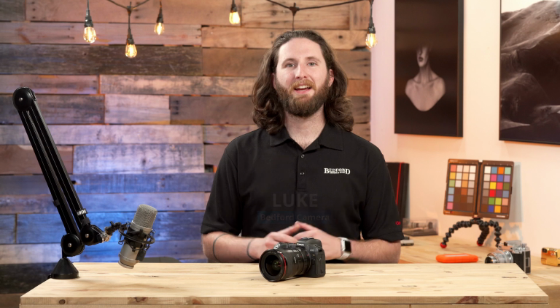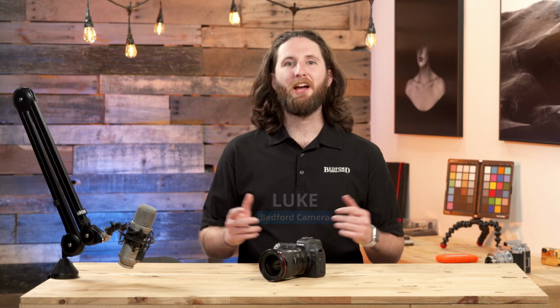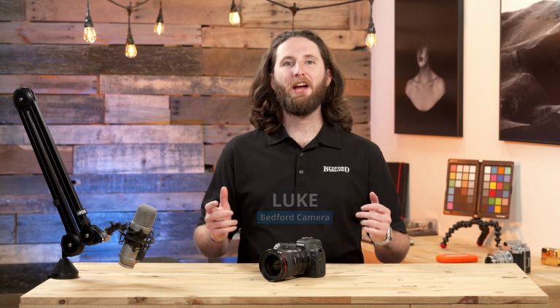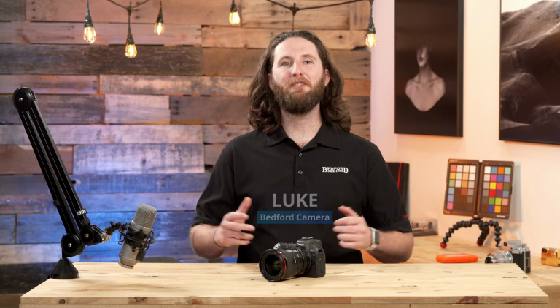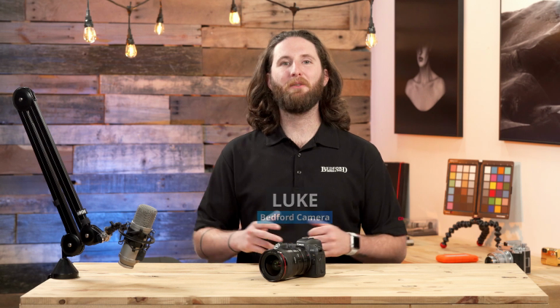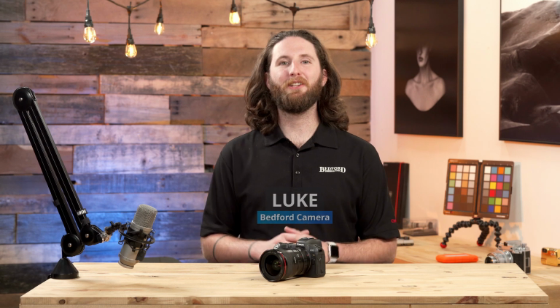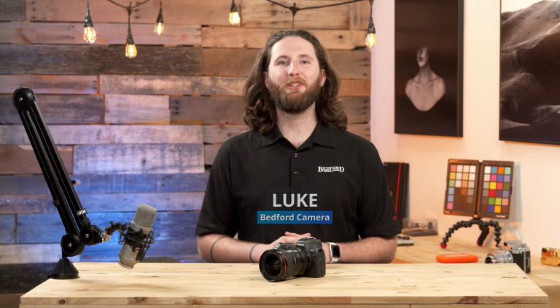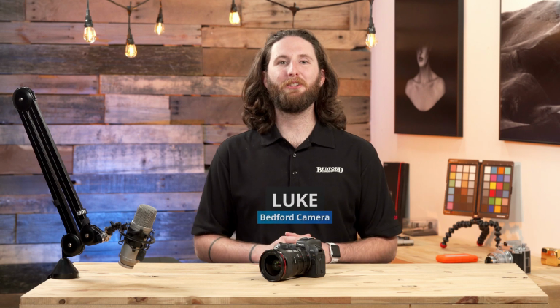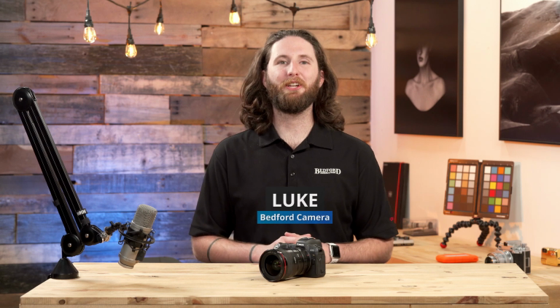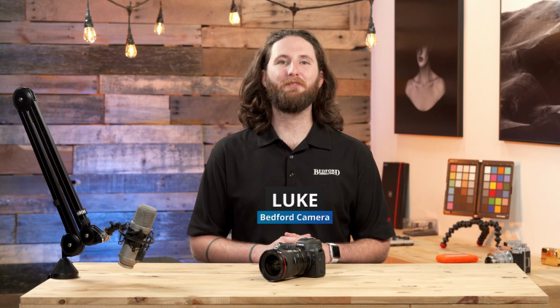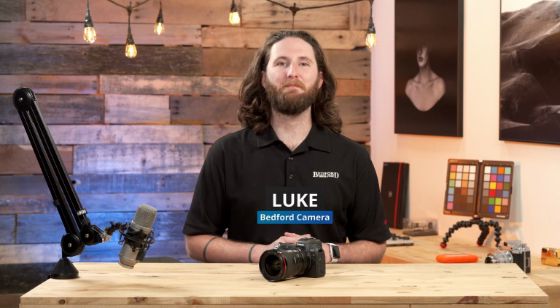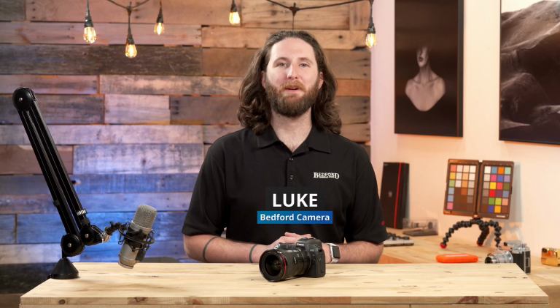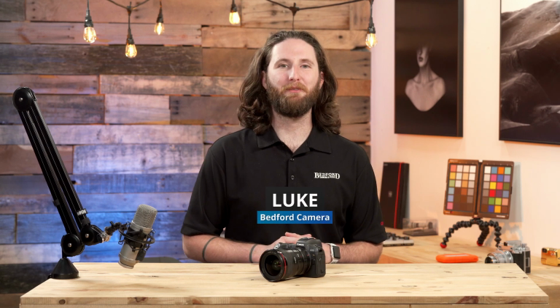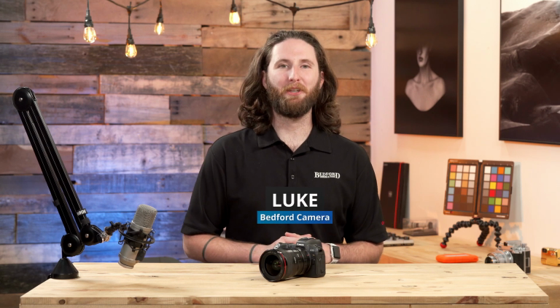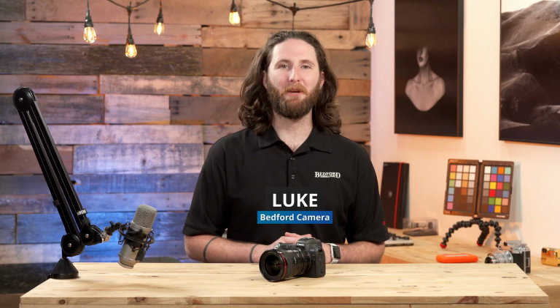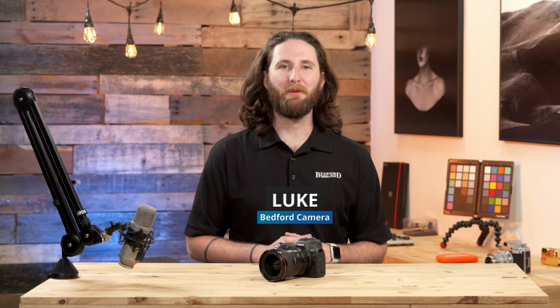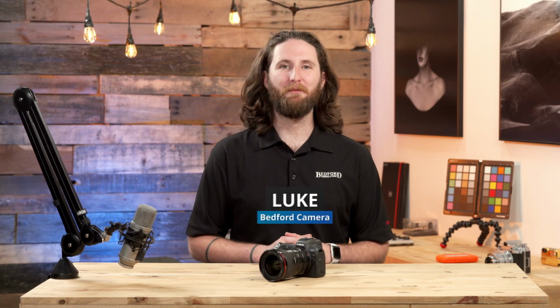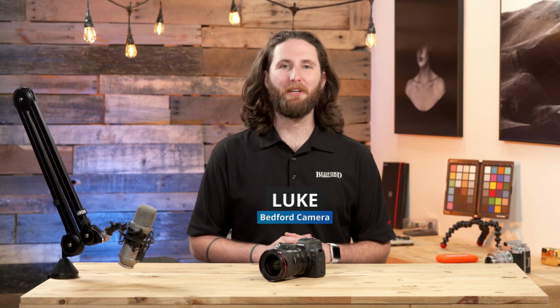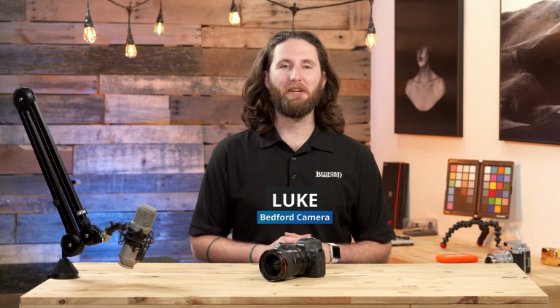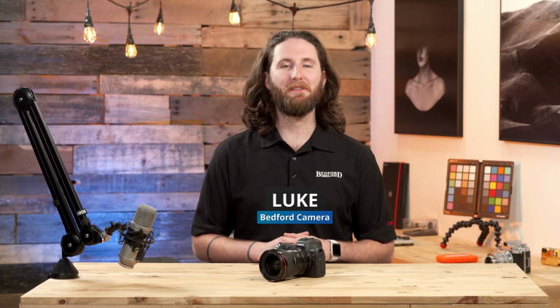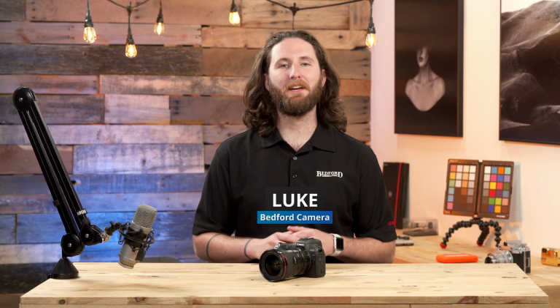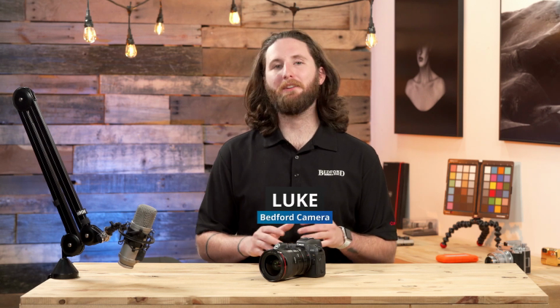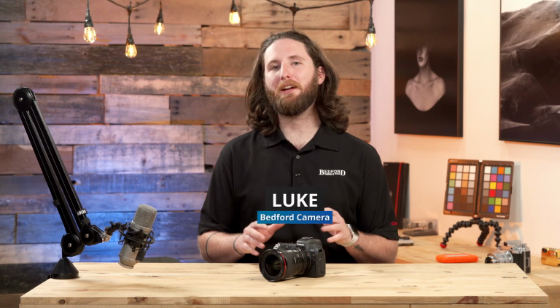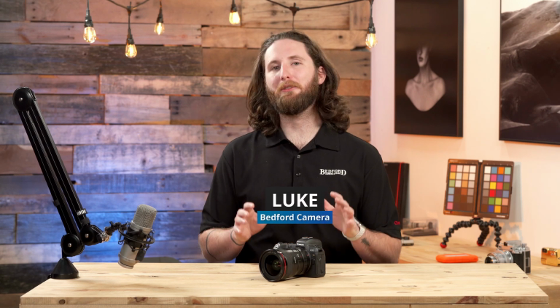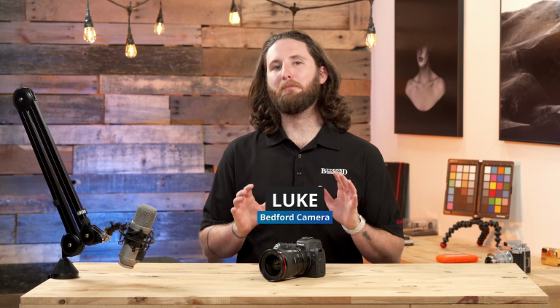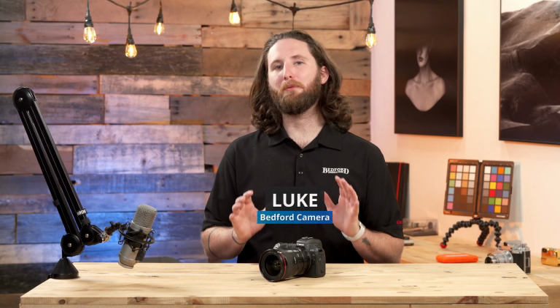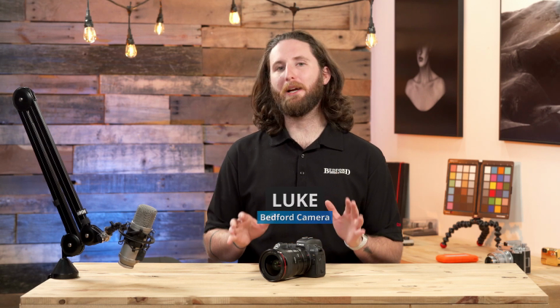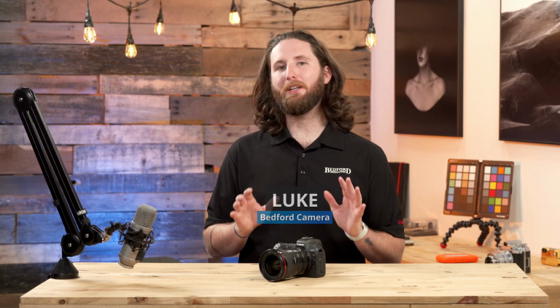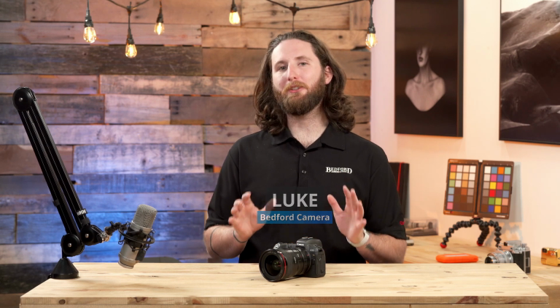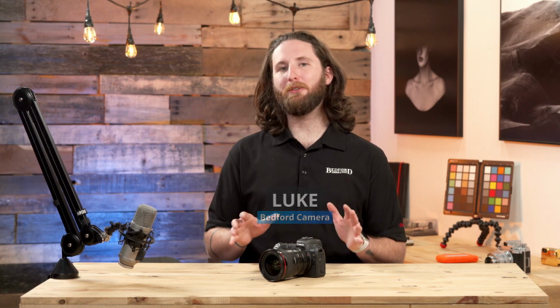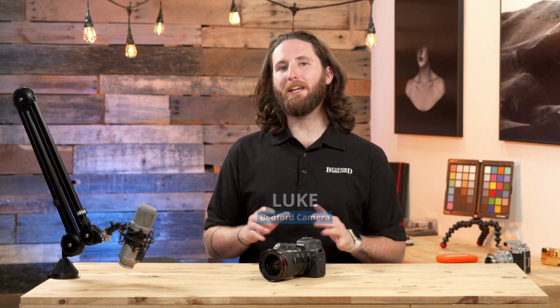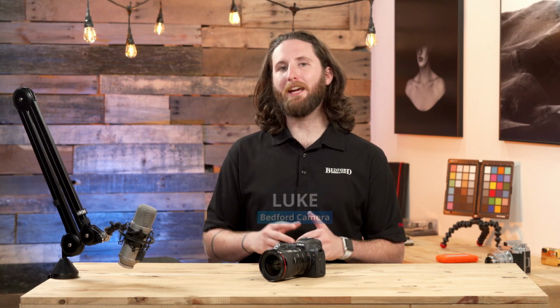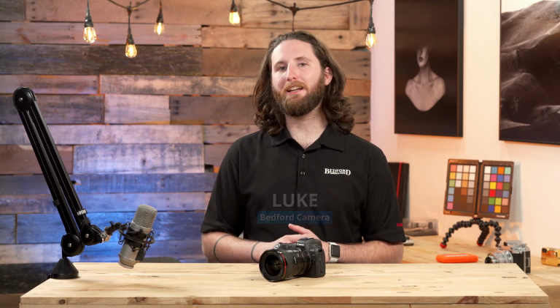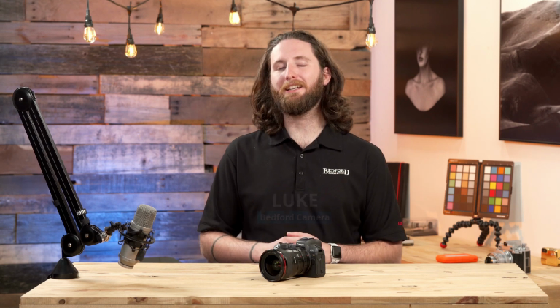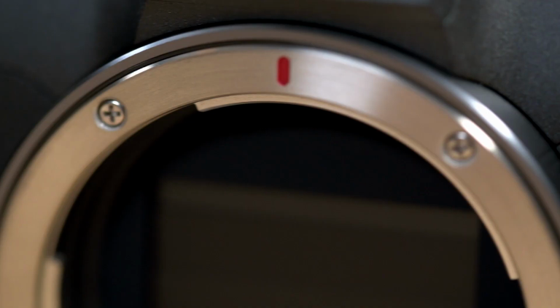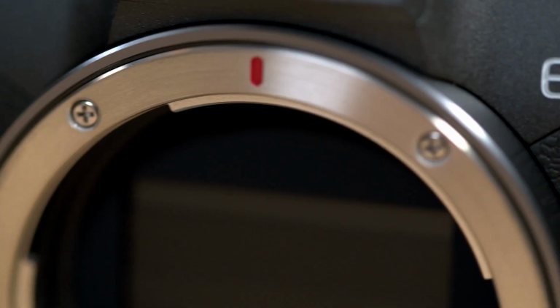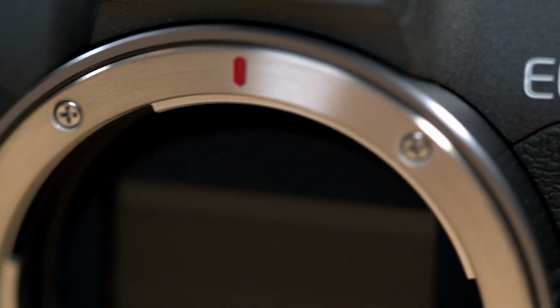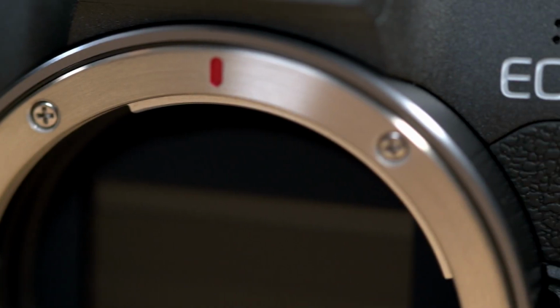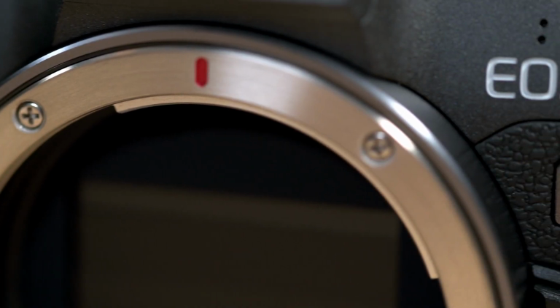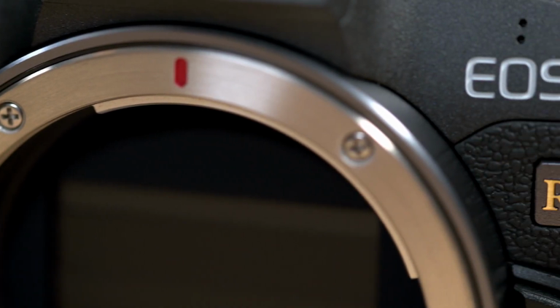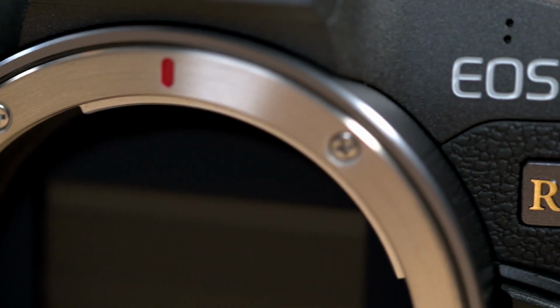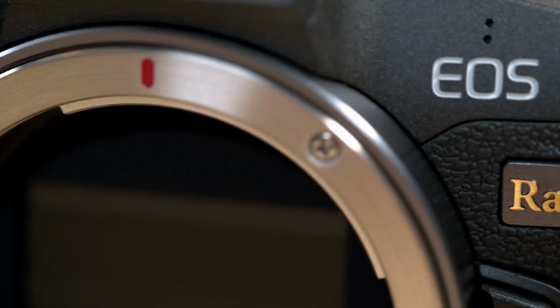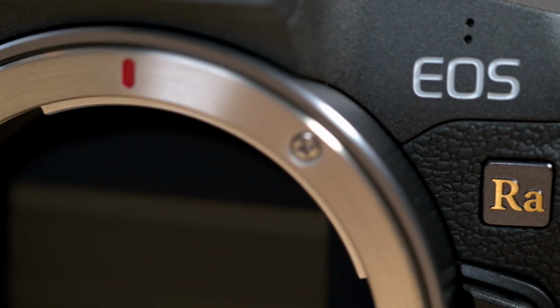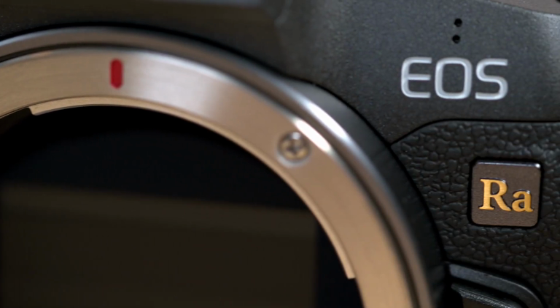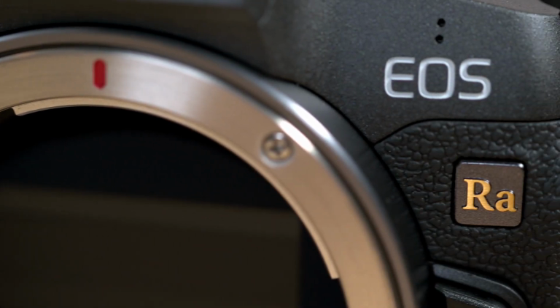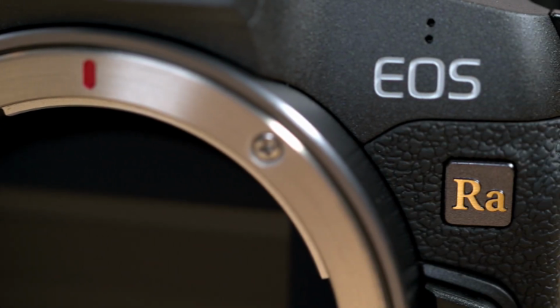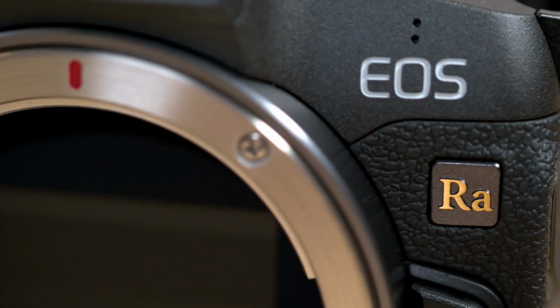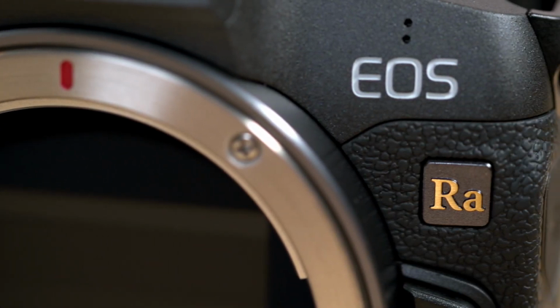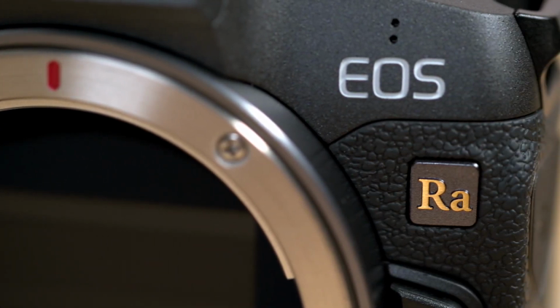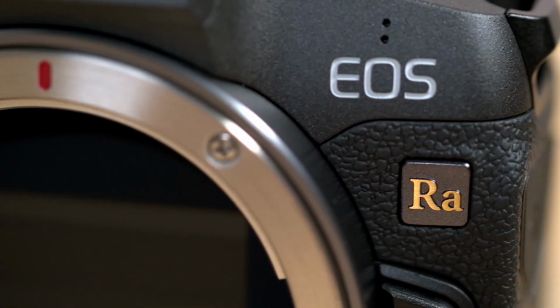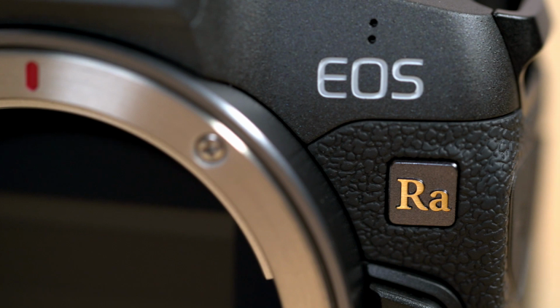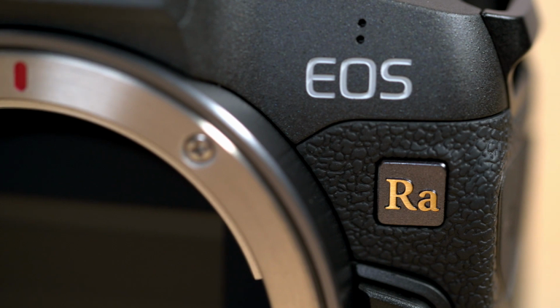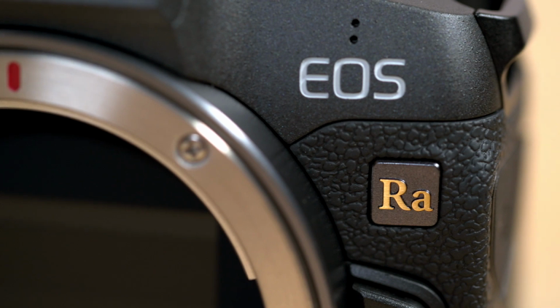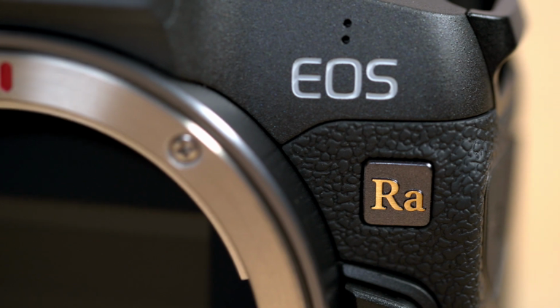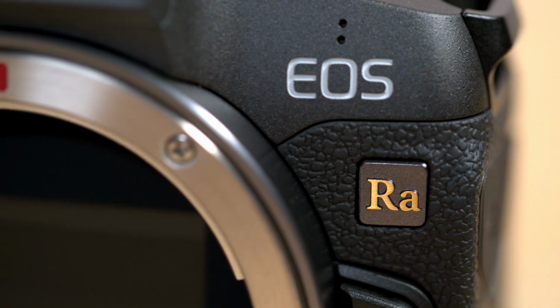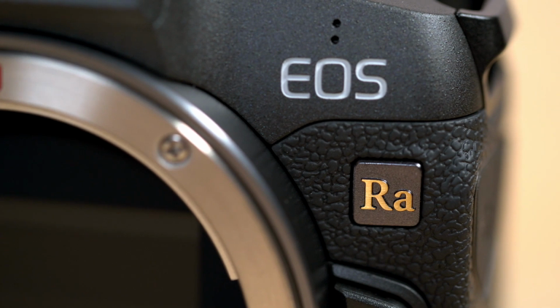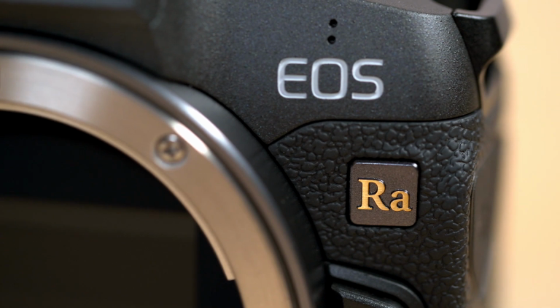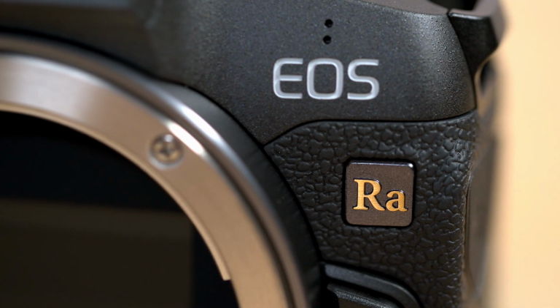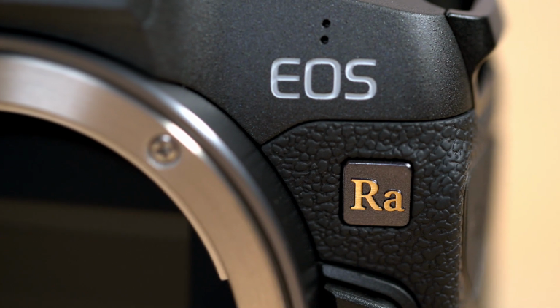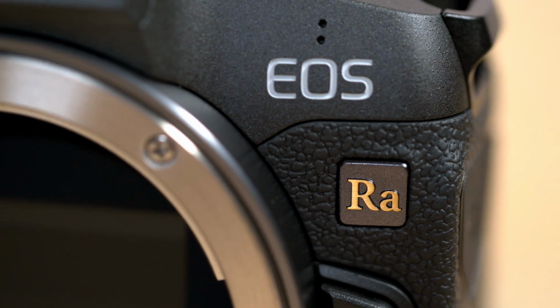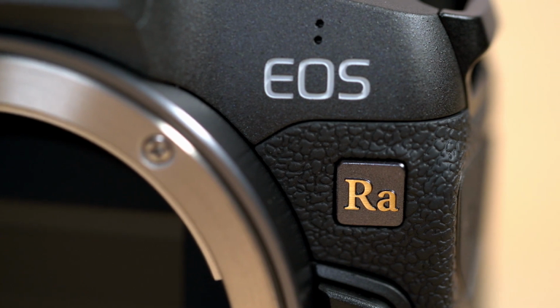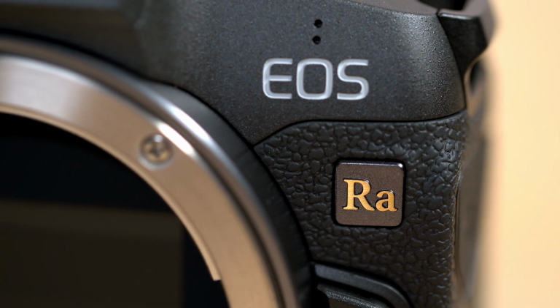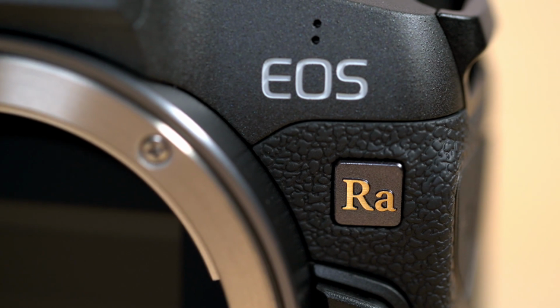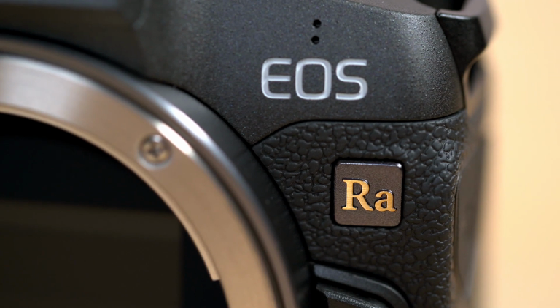Hey everyone, Luke here from Bedford Camera and Video, and I've got the brand new Canon EOS R-A. A stands for Astro.